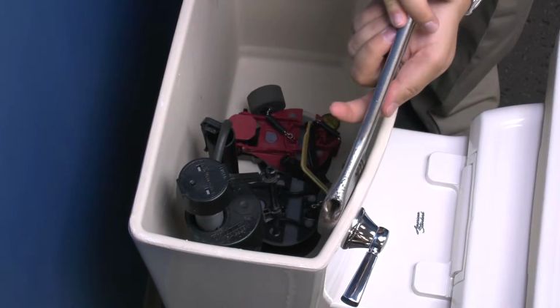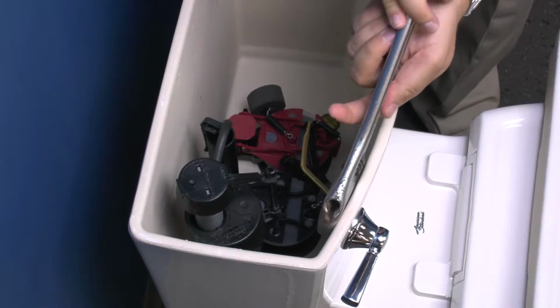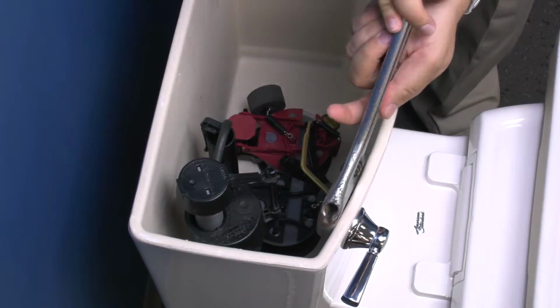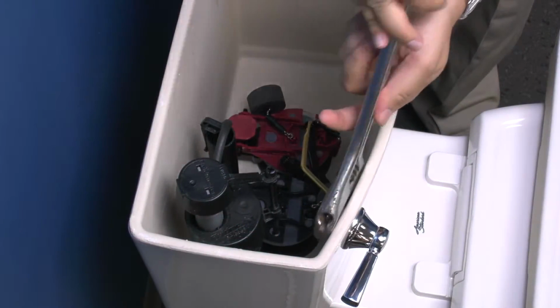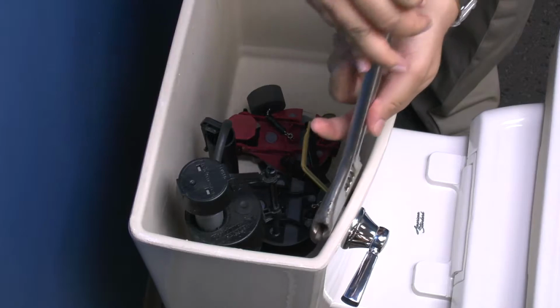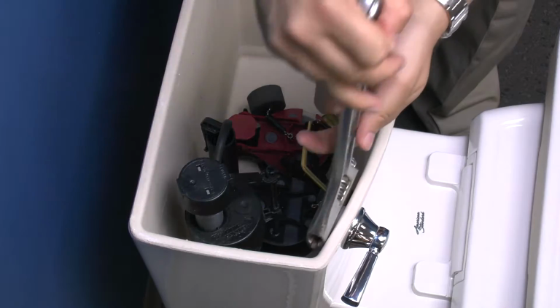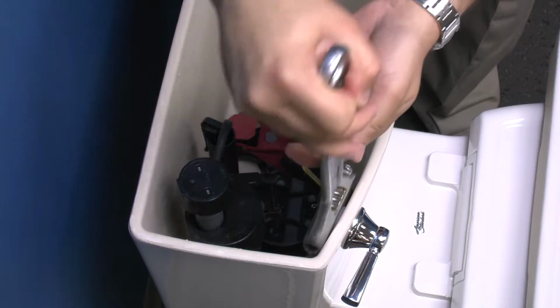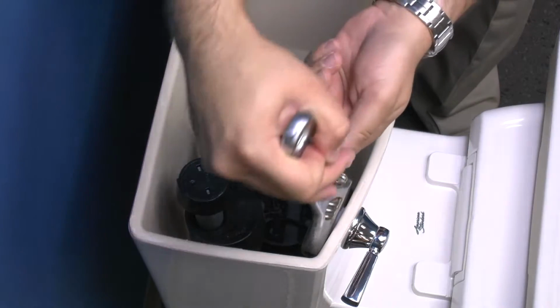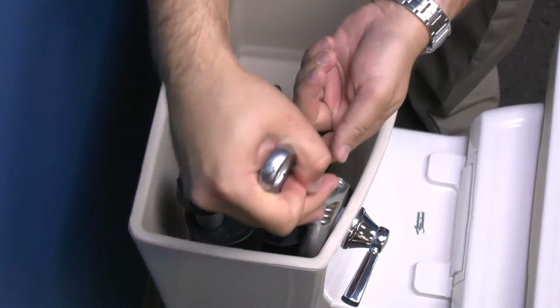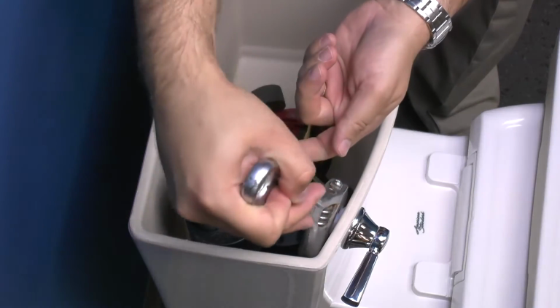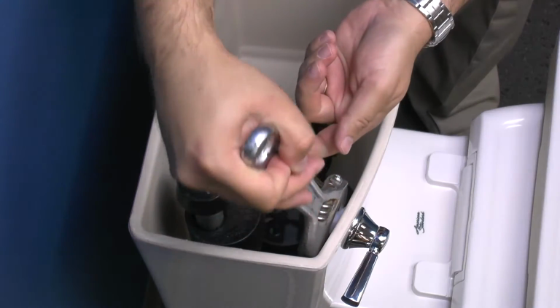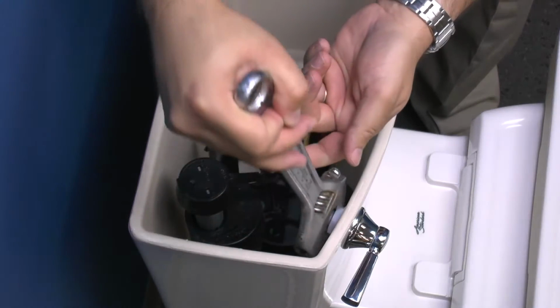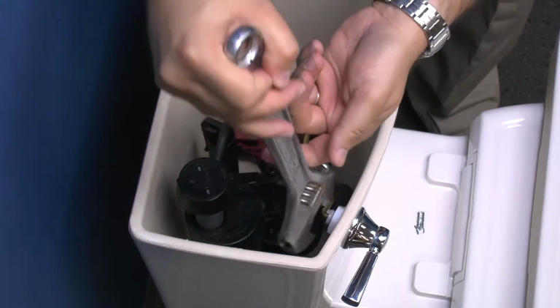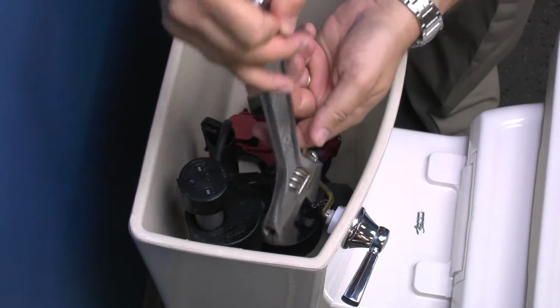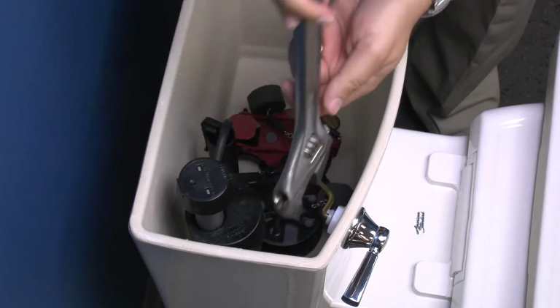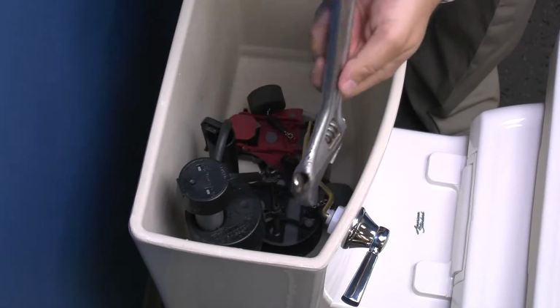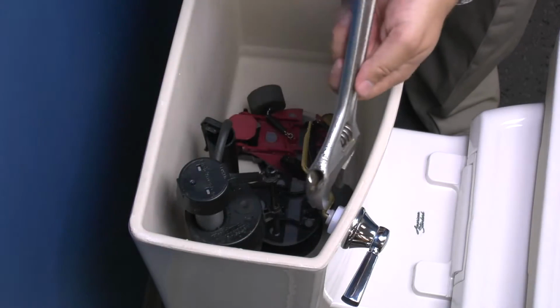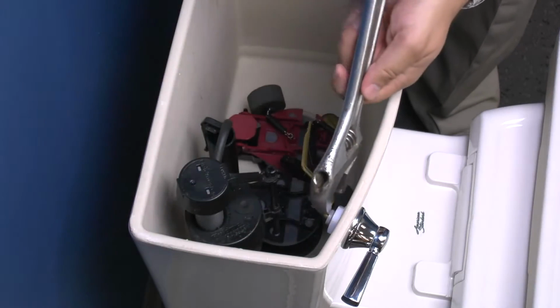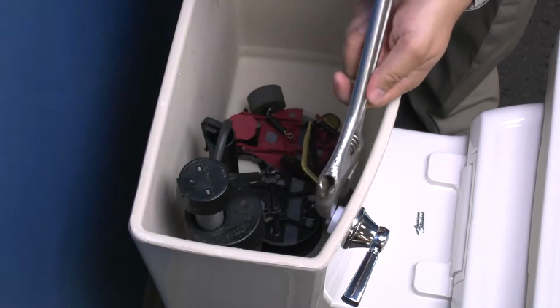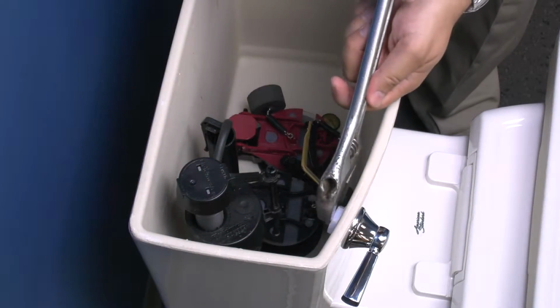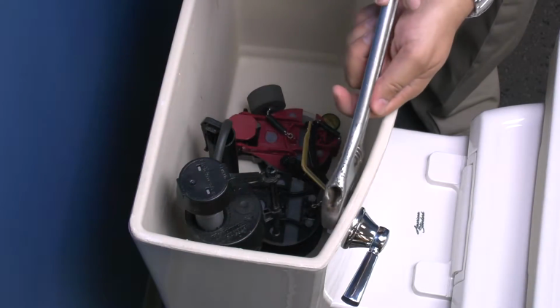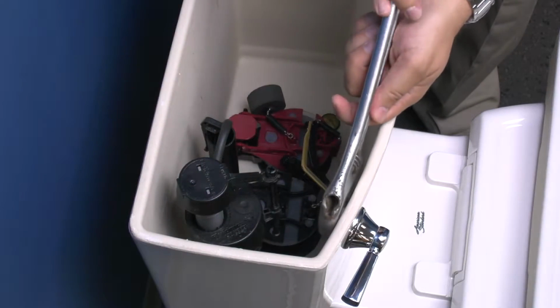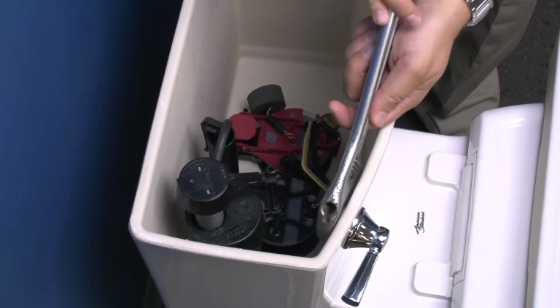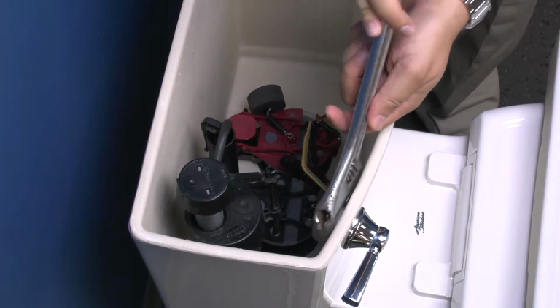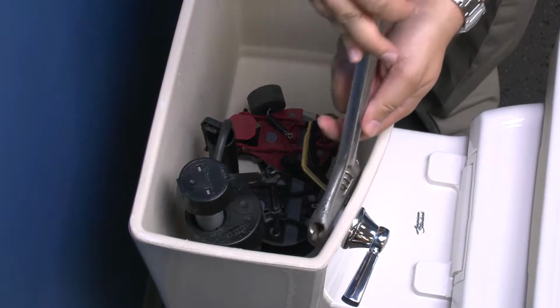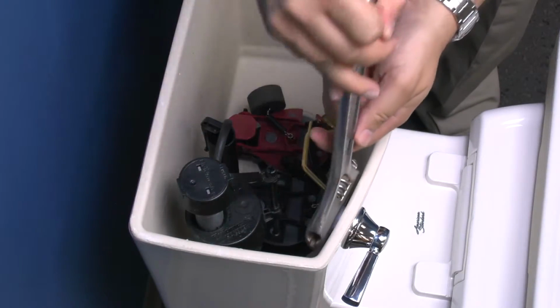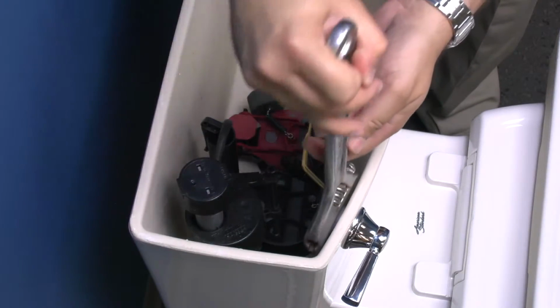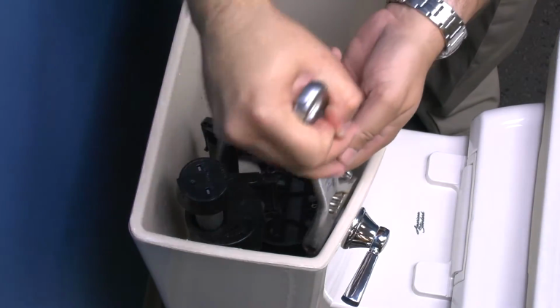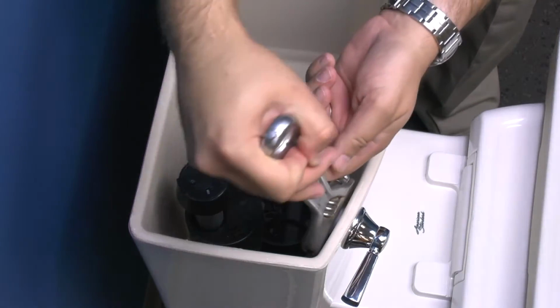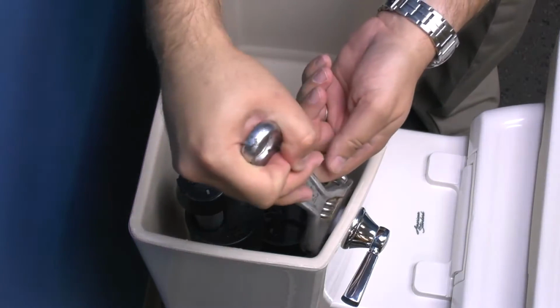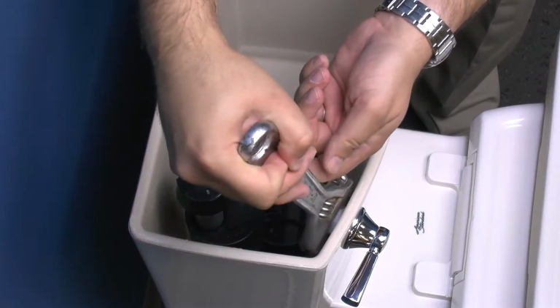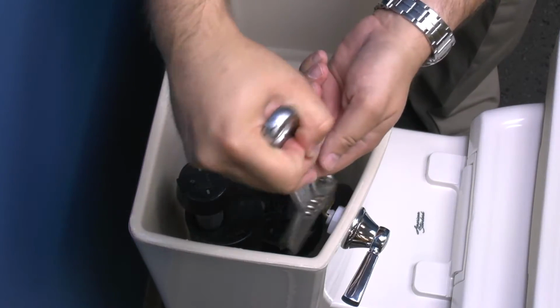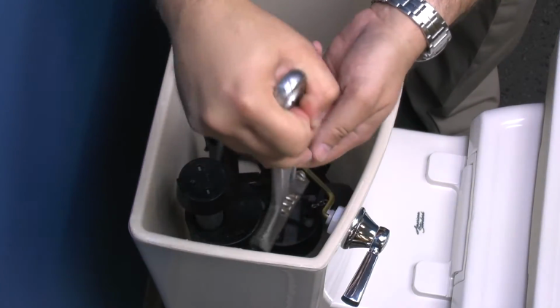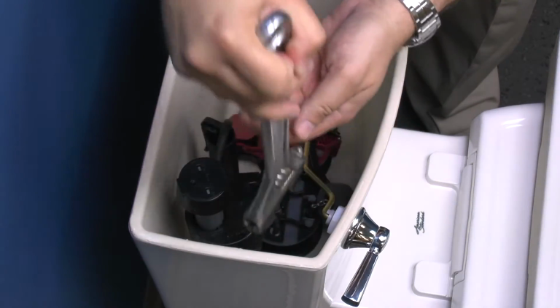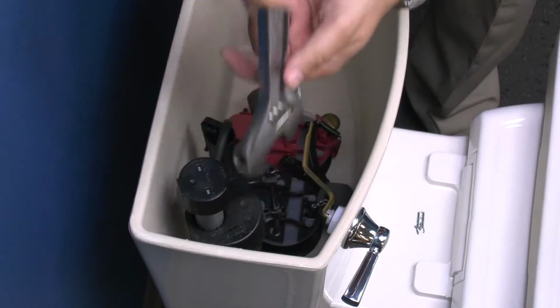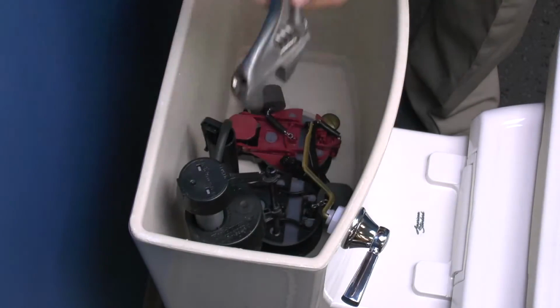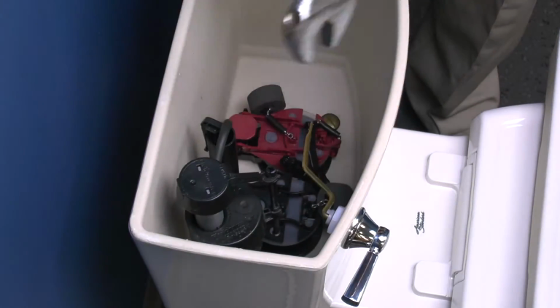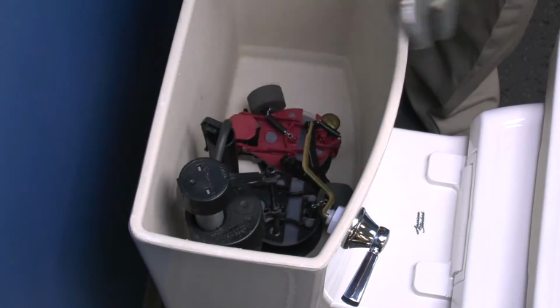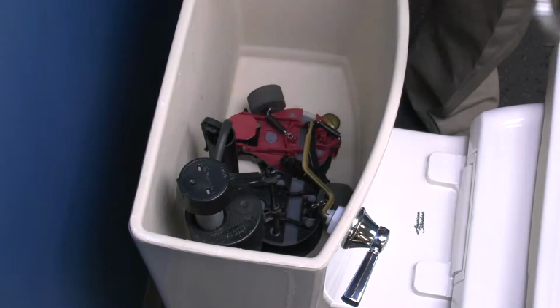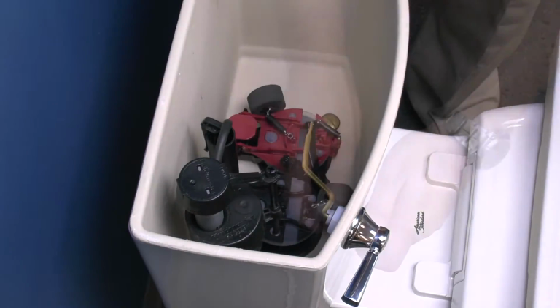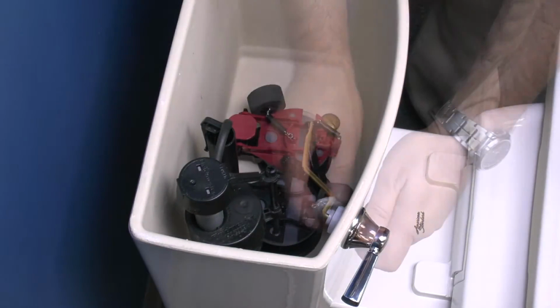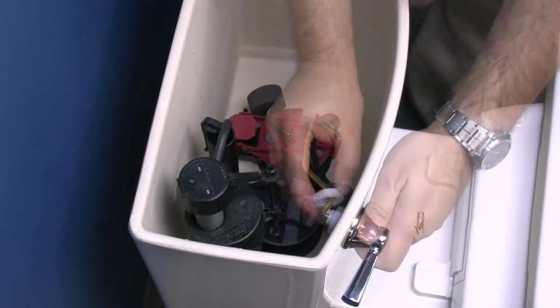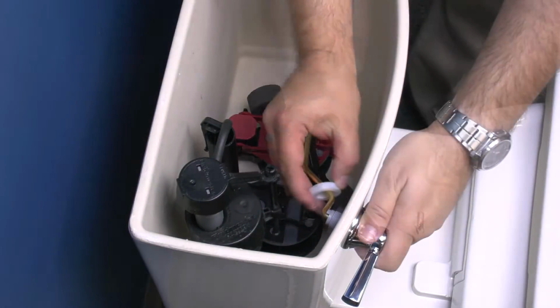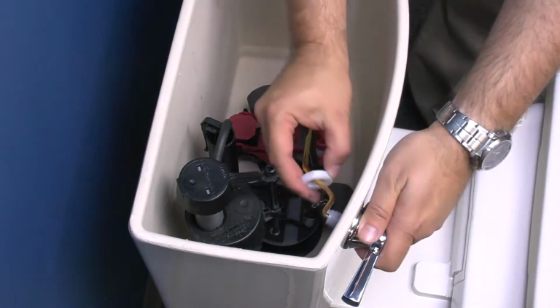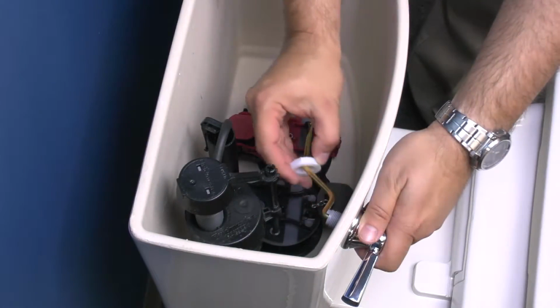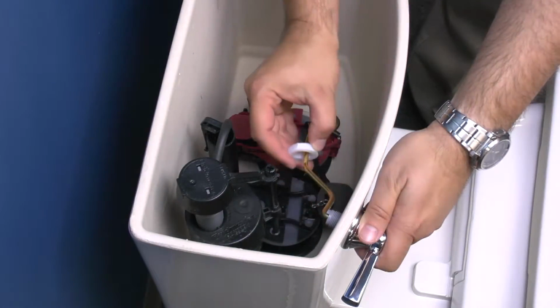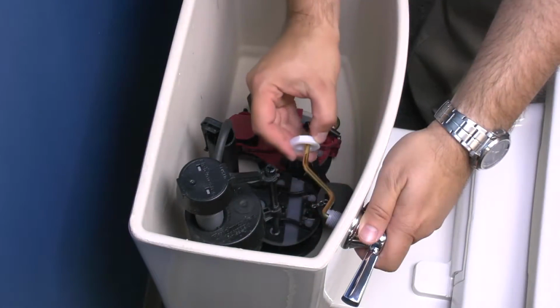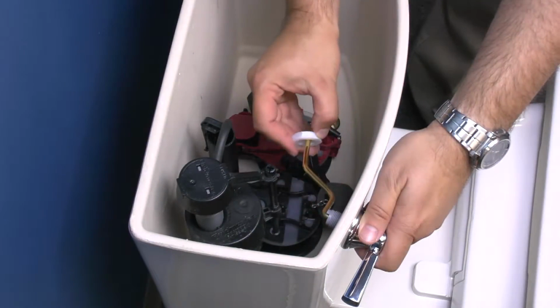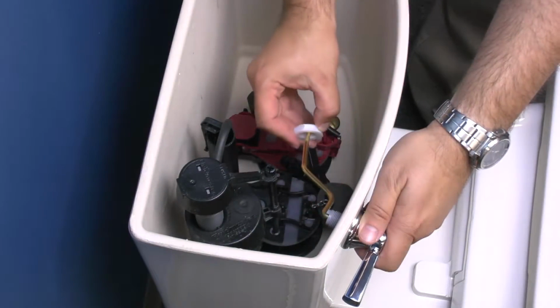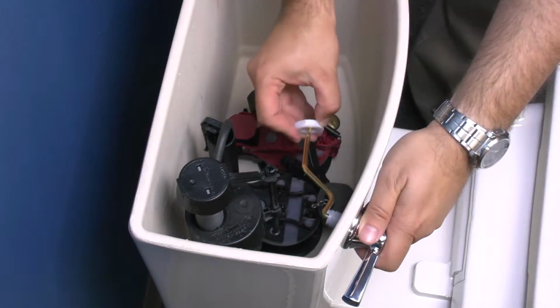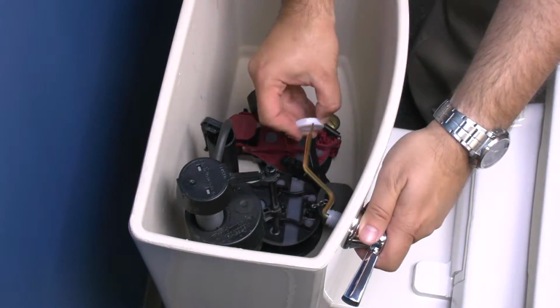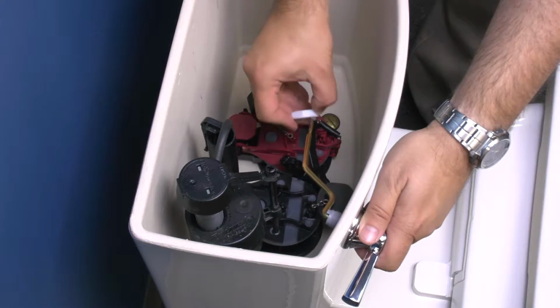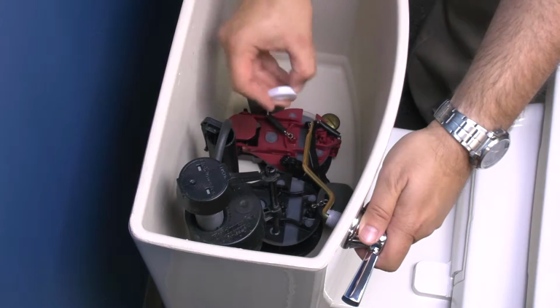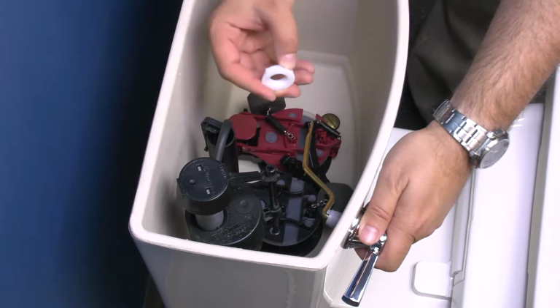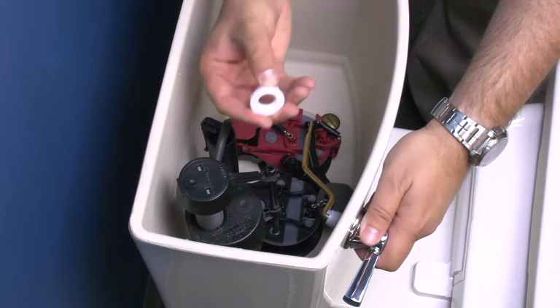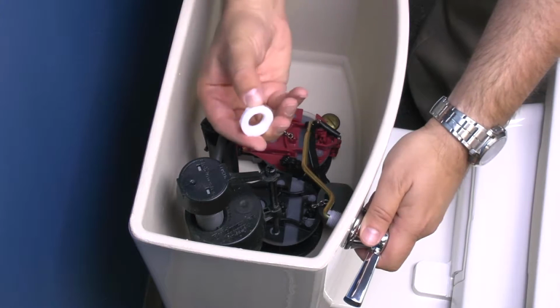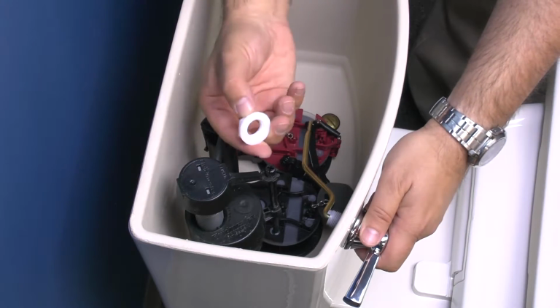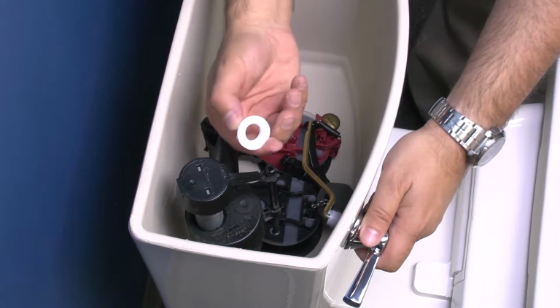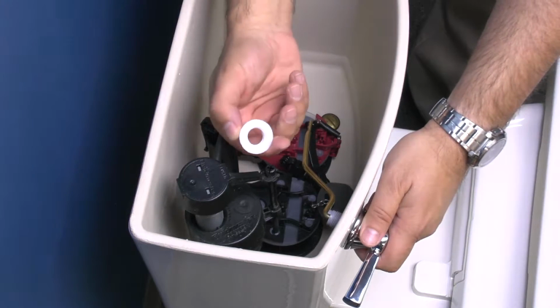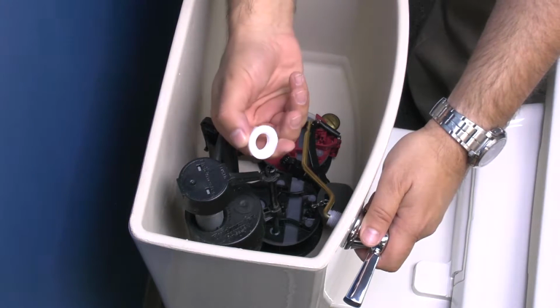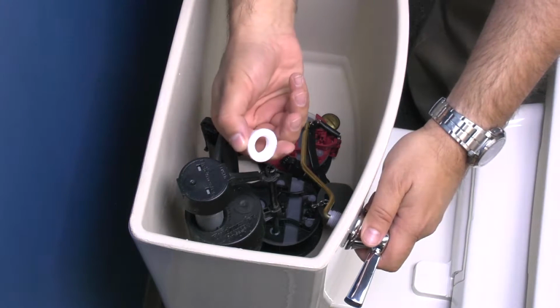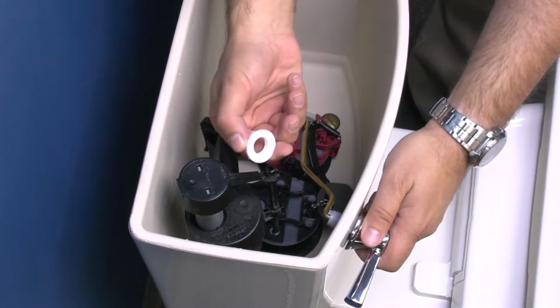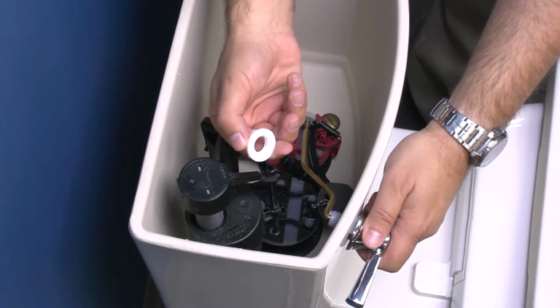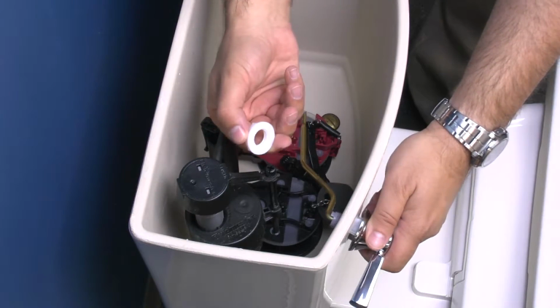Loosen the trip lever nut by turning clockwise and remove the nut from the trip lever. Remove the trip lever through the front of the tank.